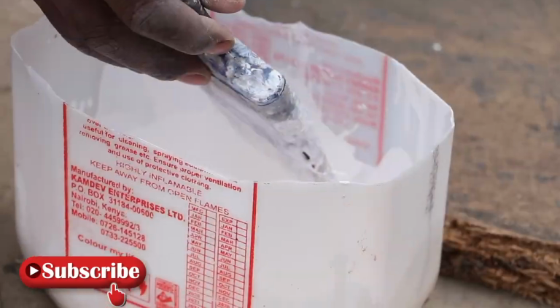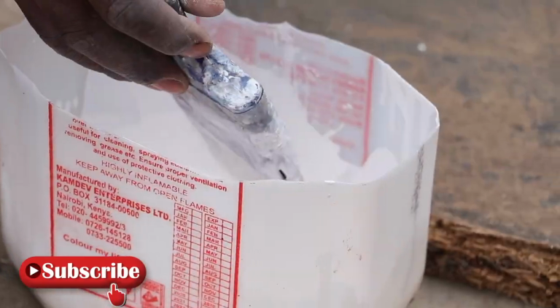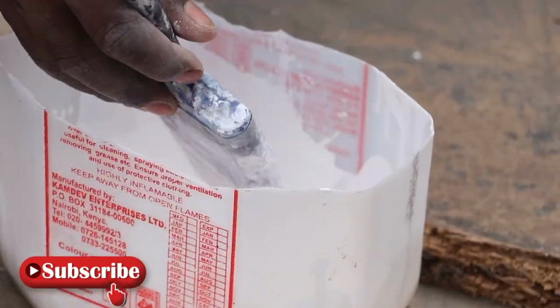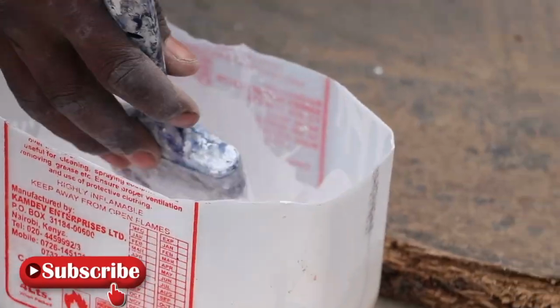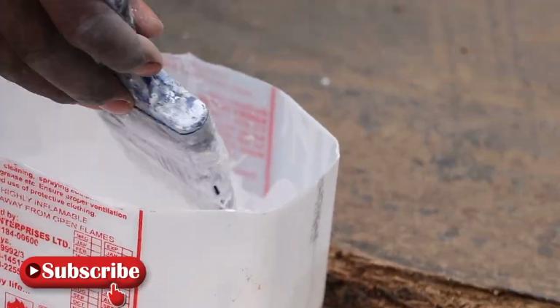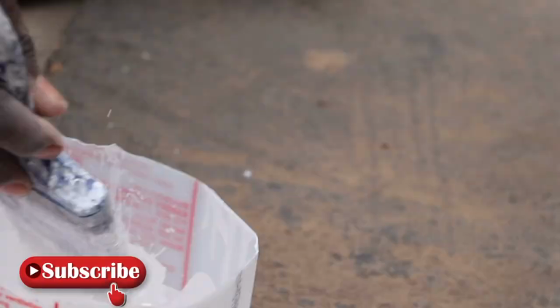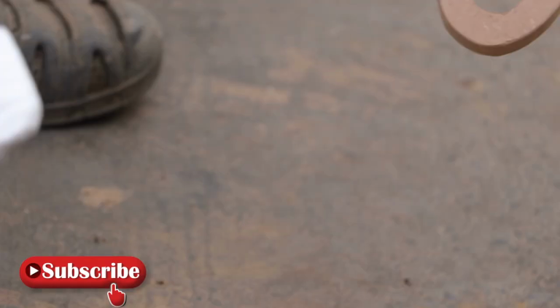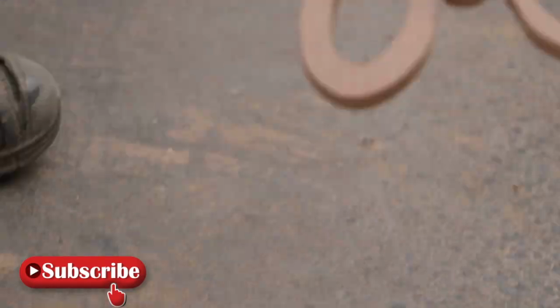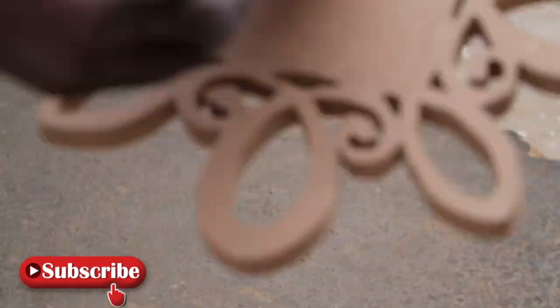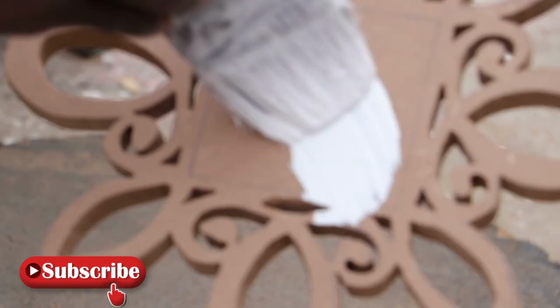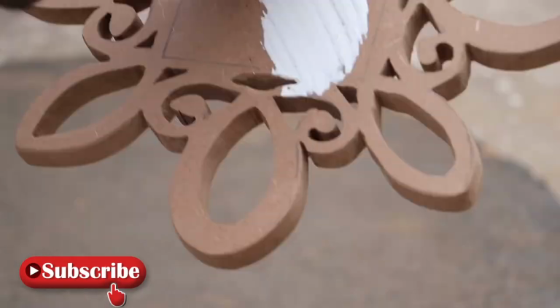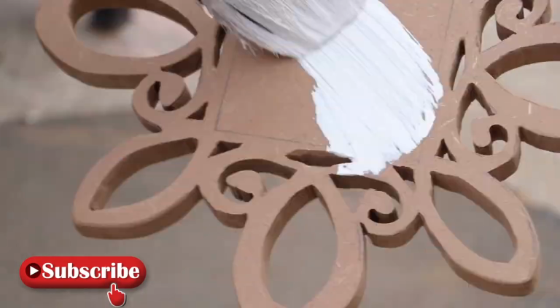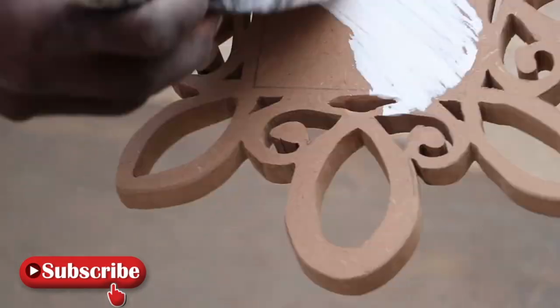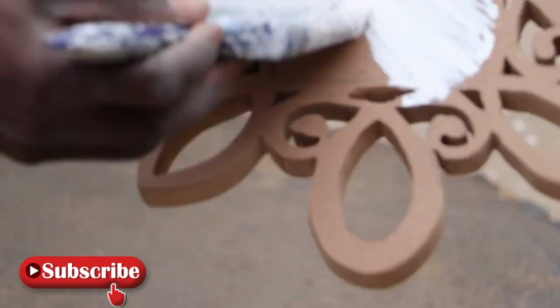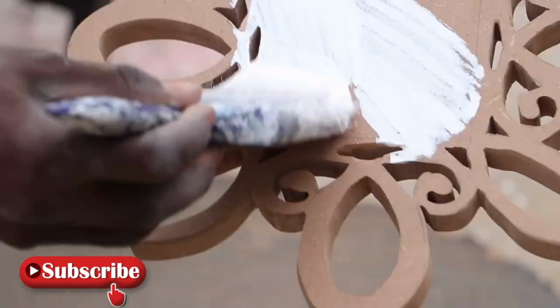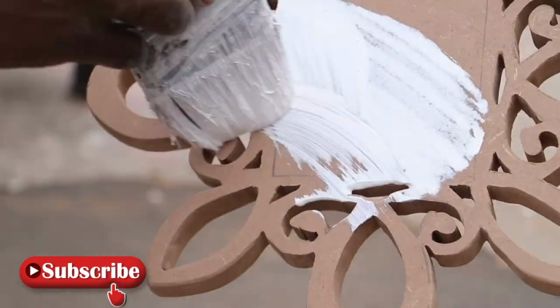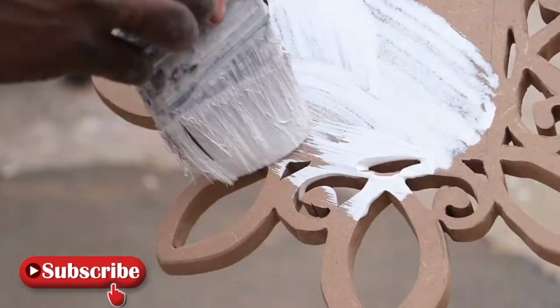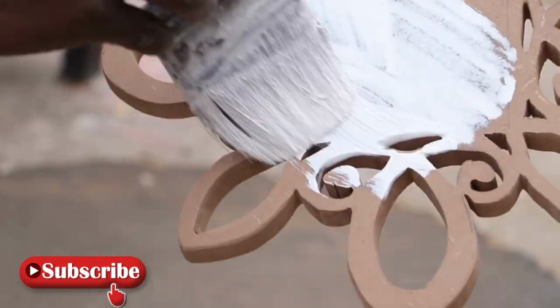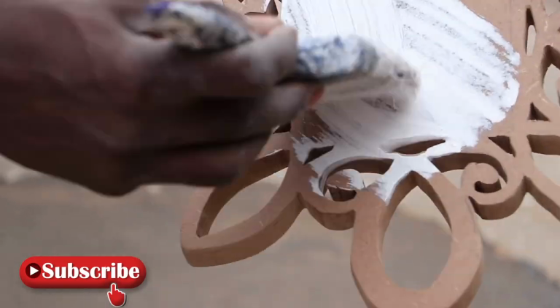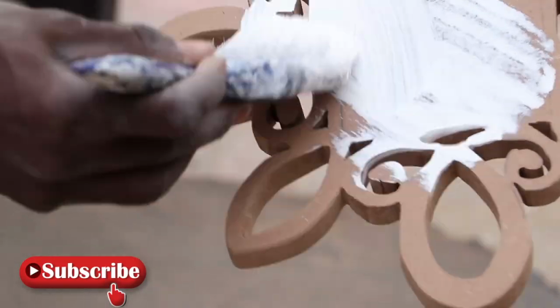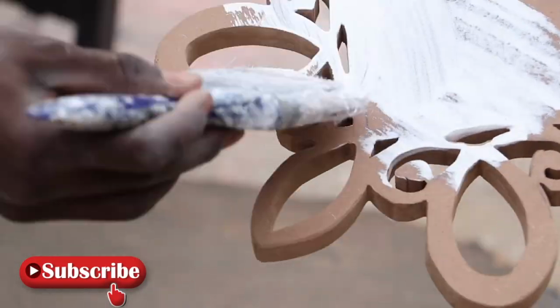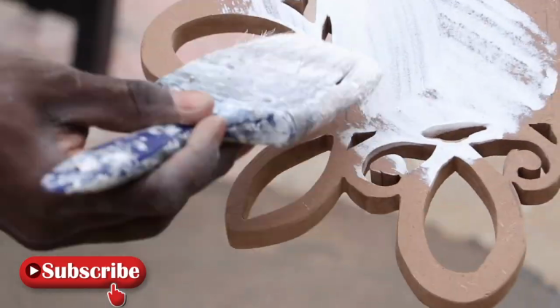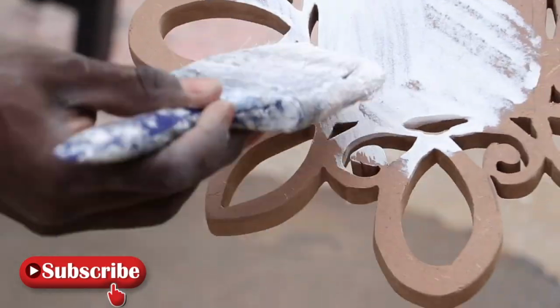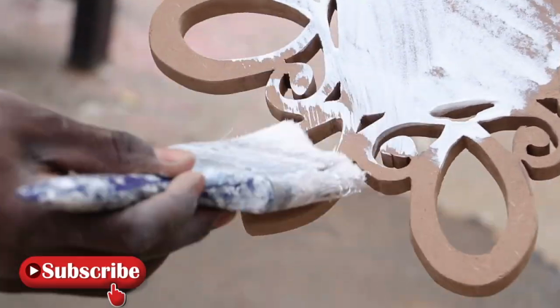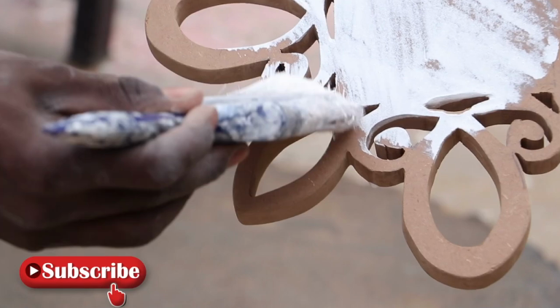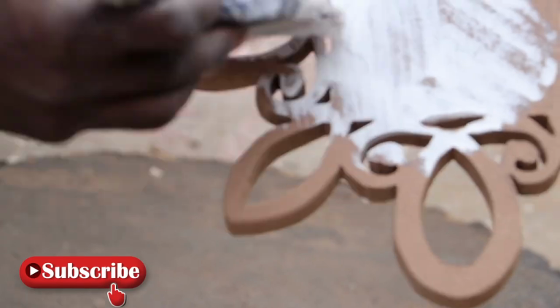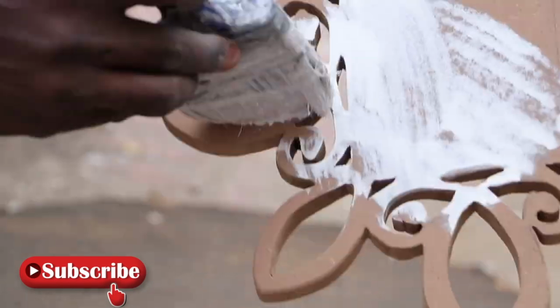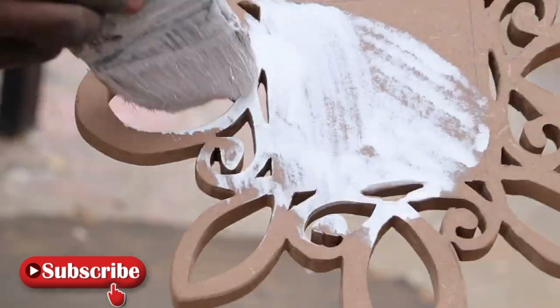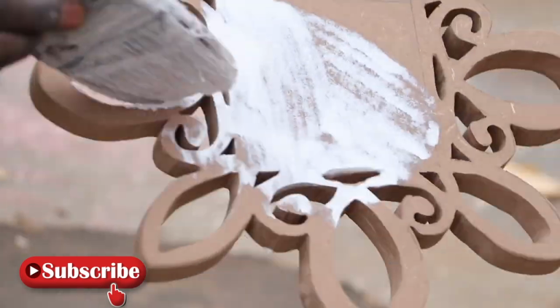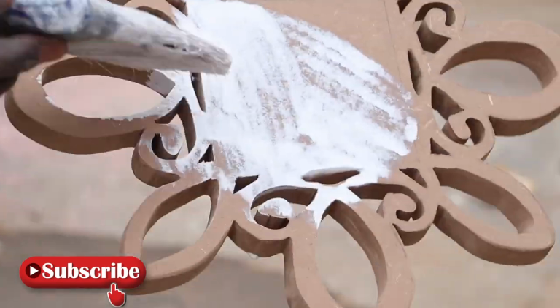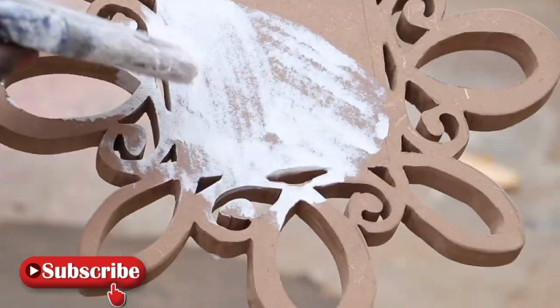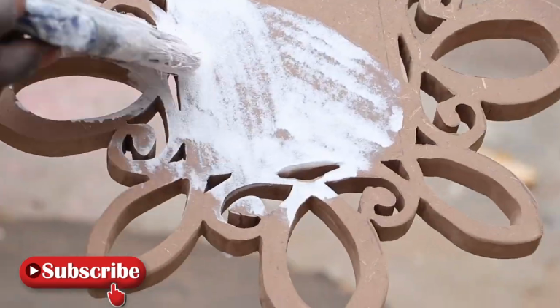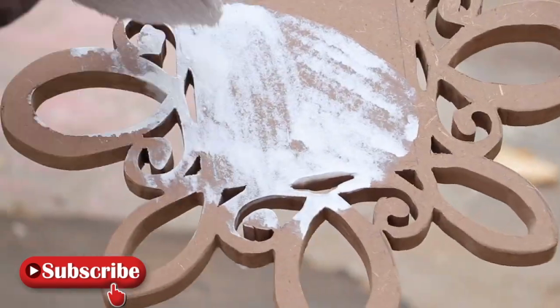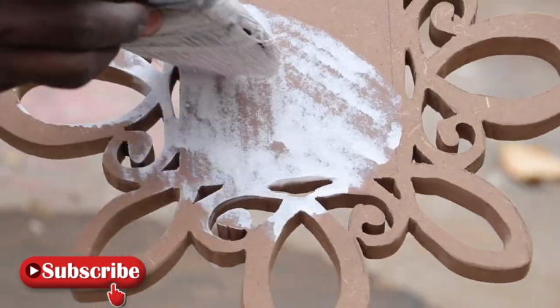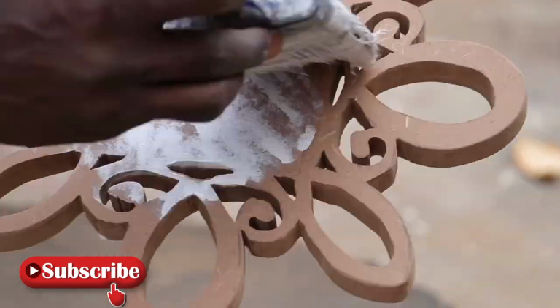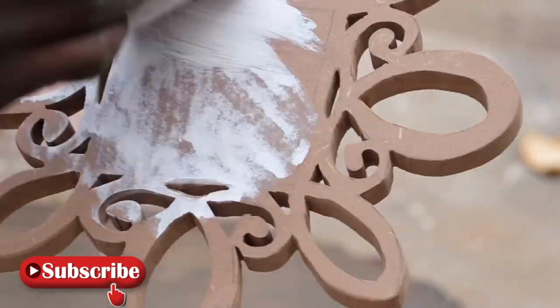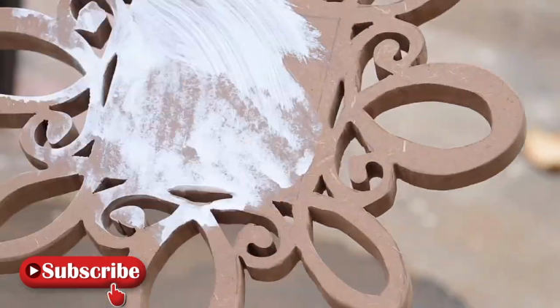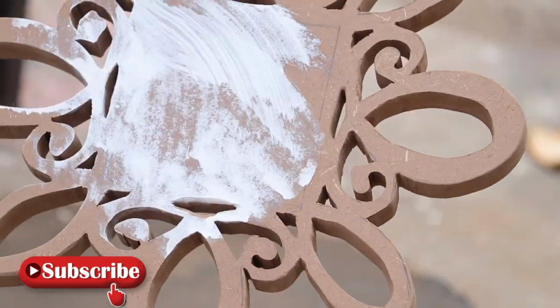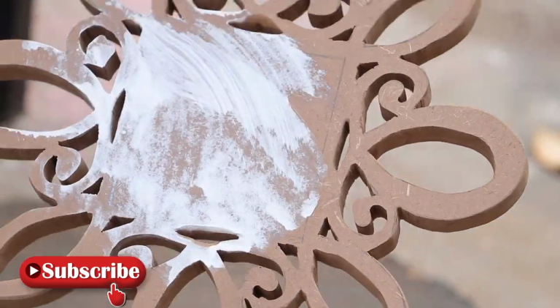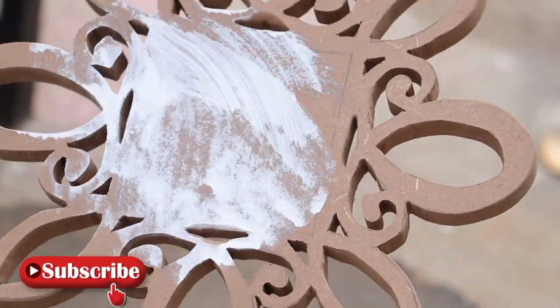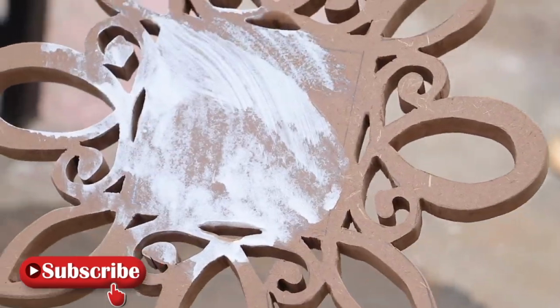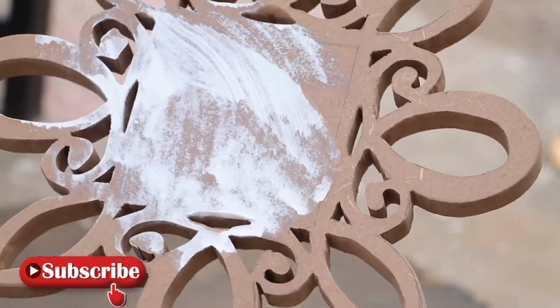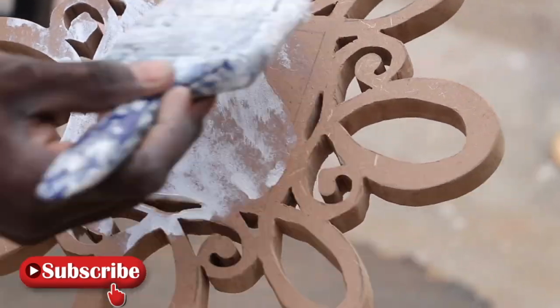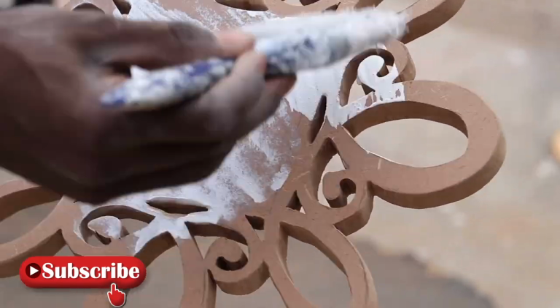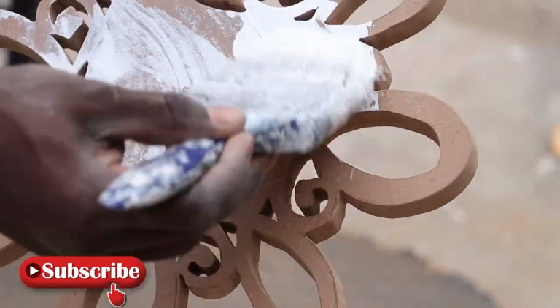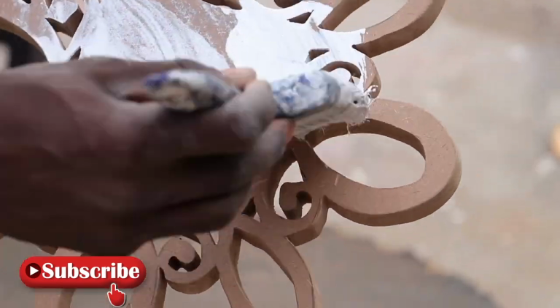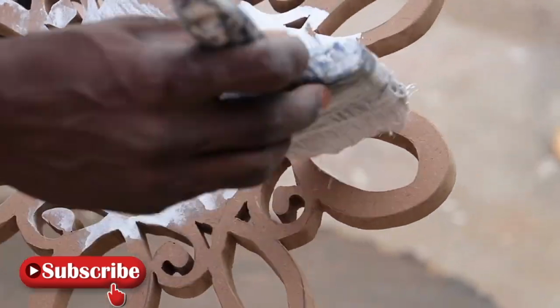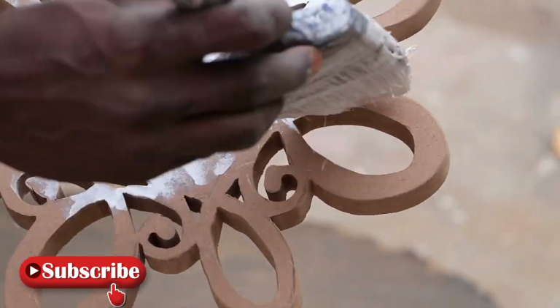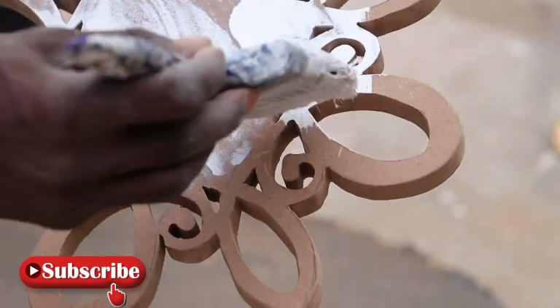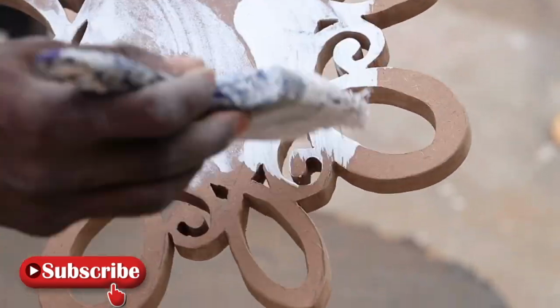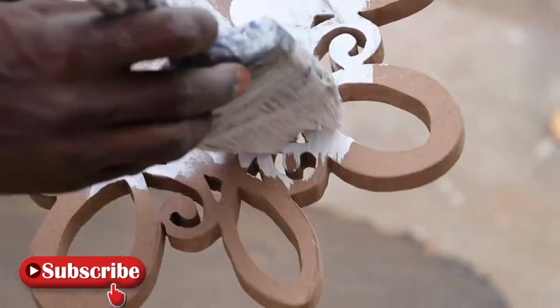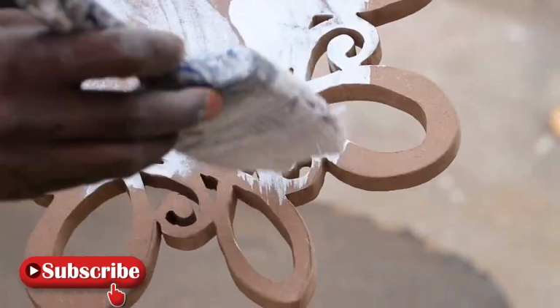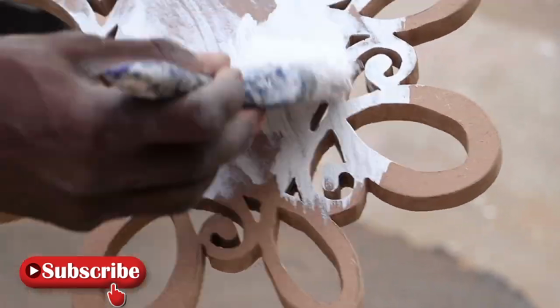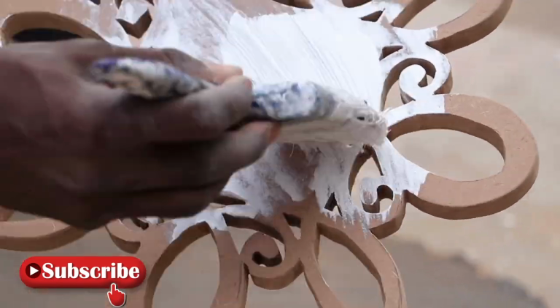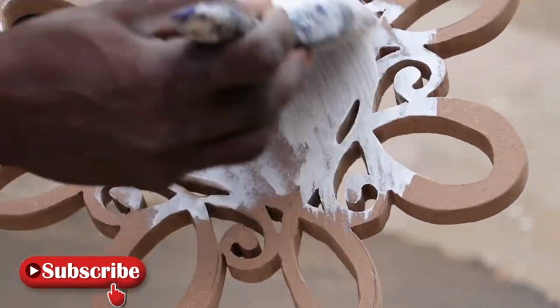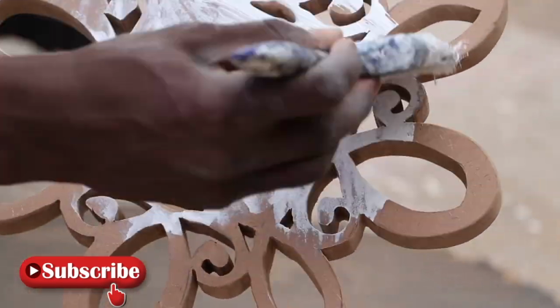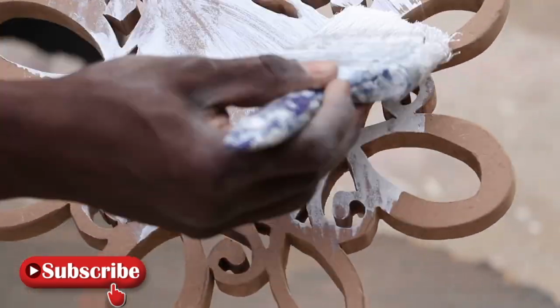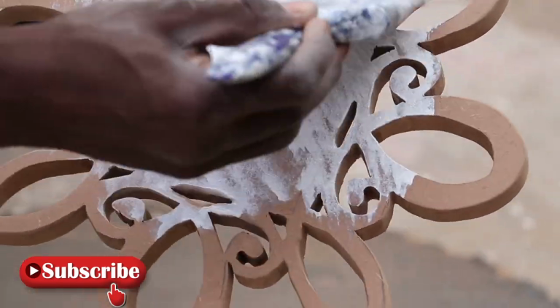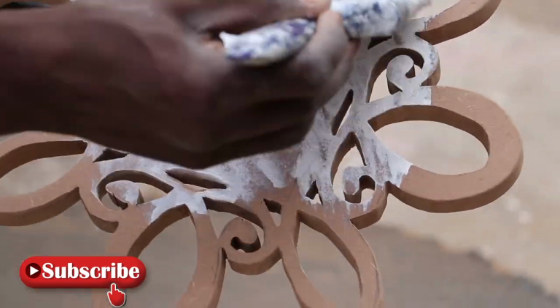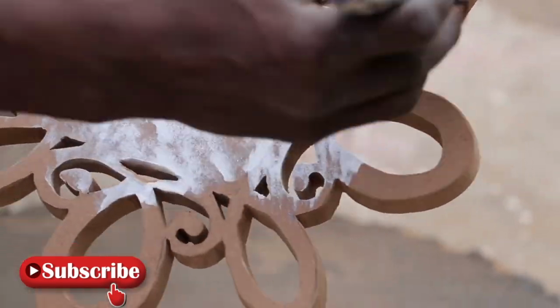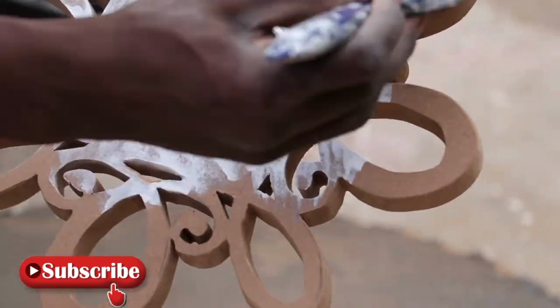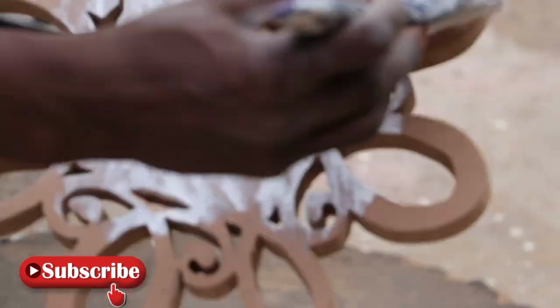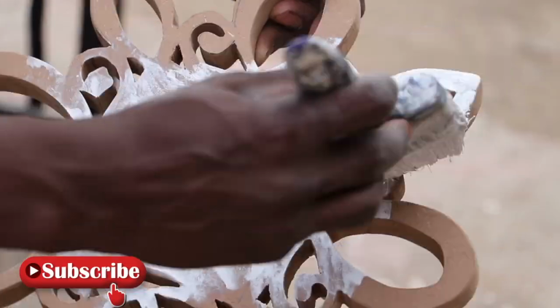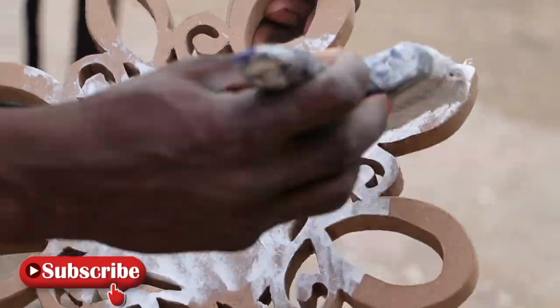Next, we went in with our paint and did a number of coats, sanding in between each coat until we attained a smooth finish.